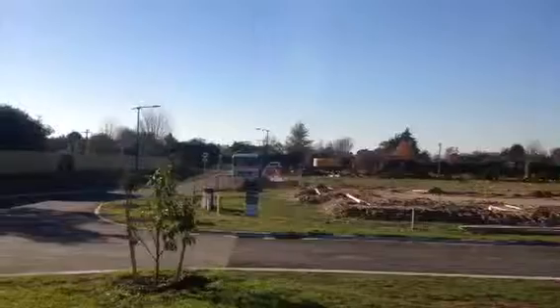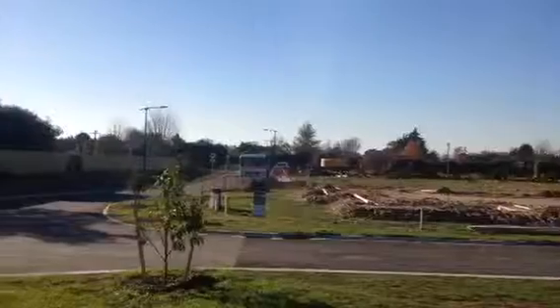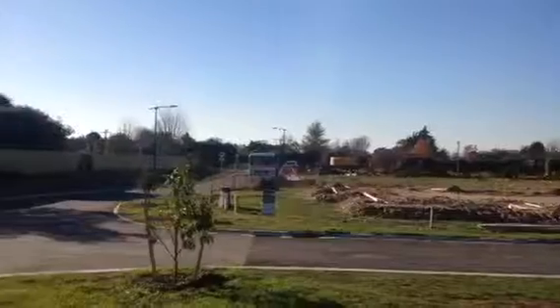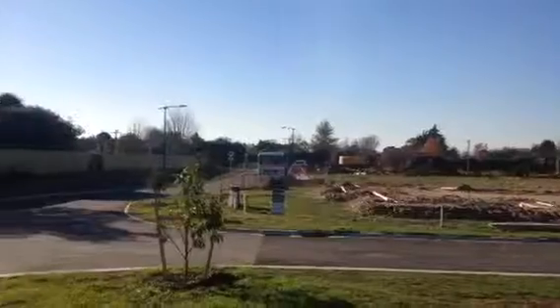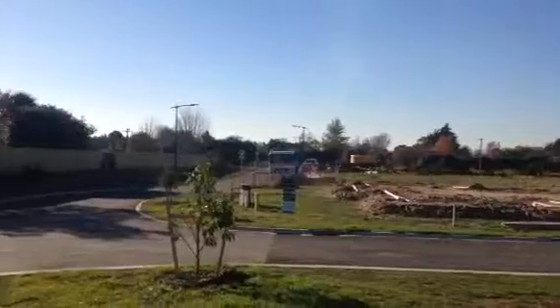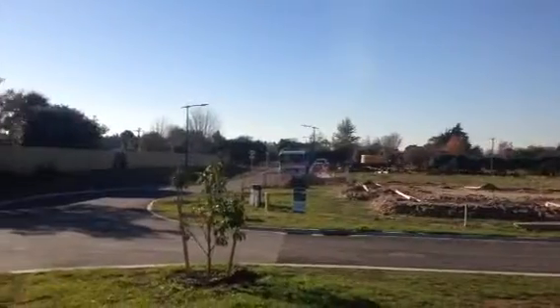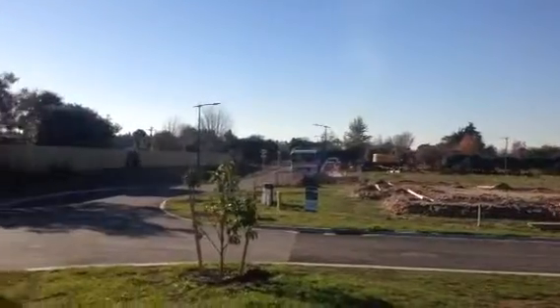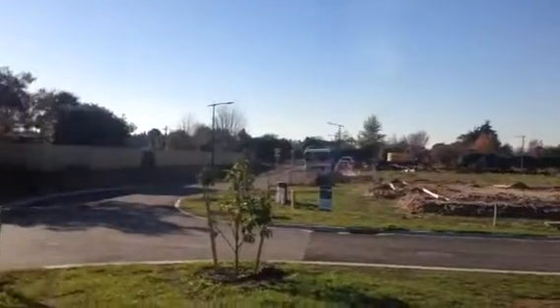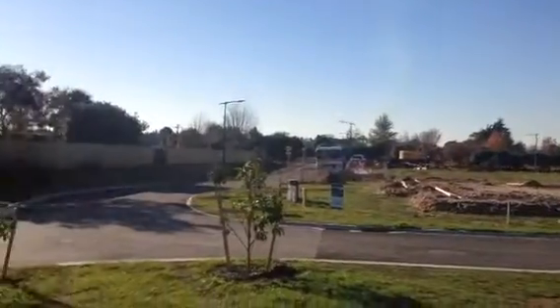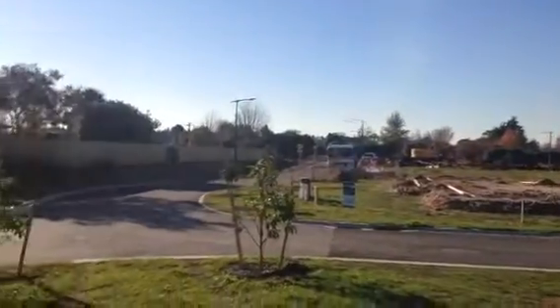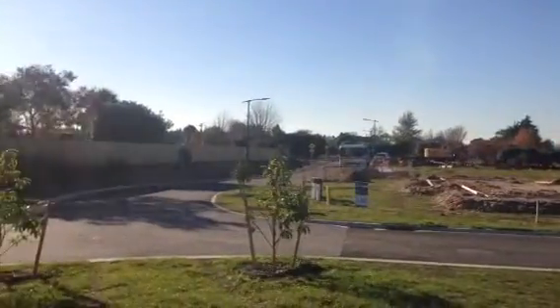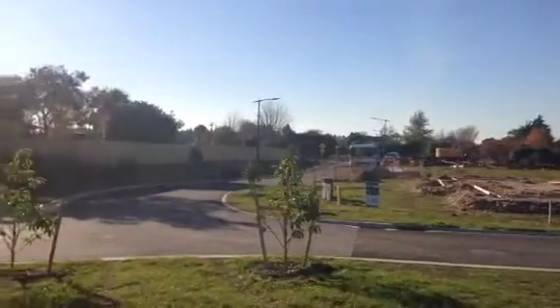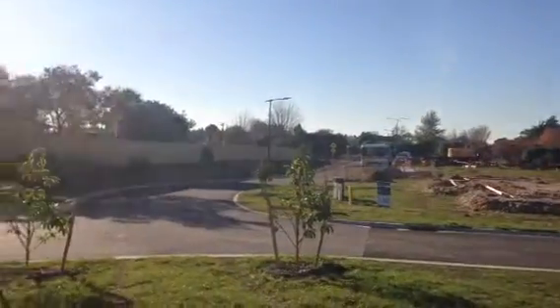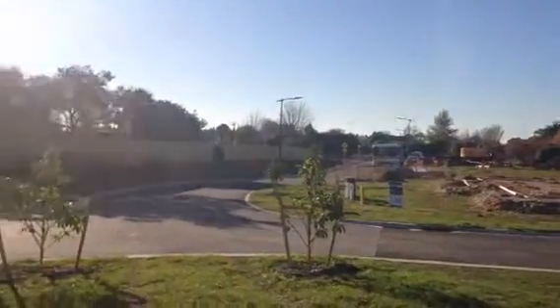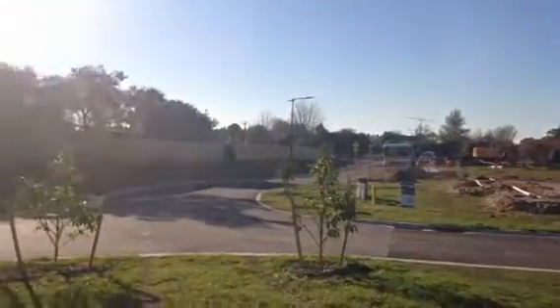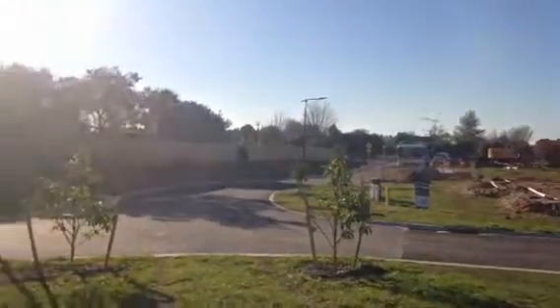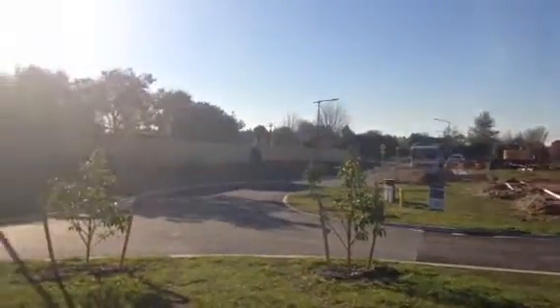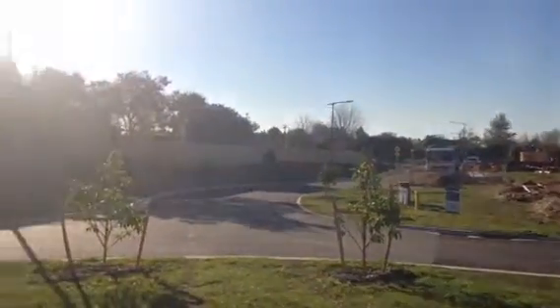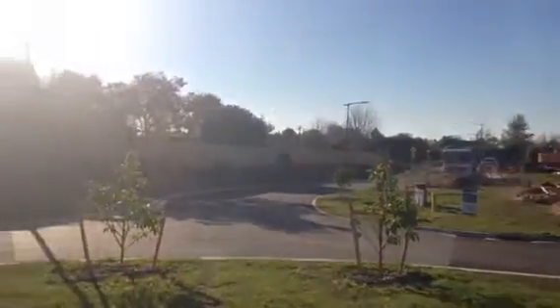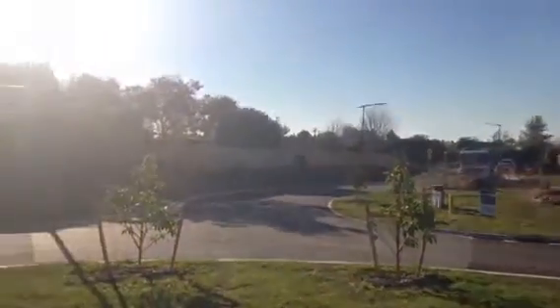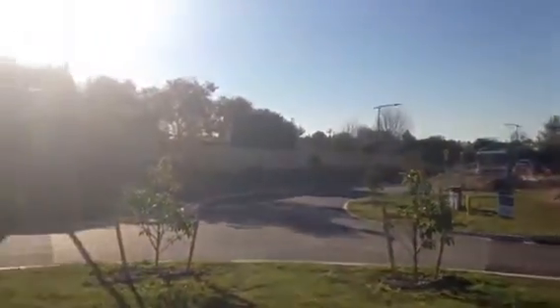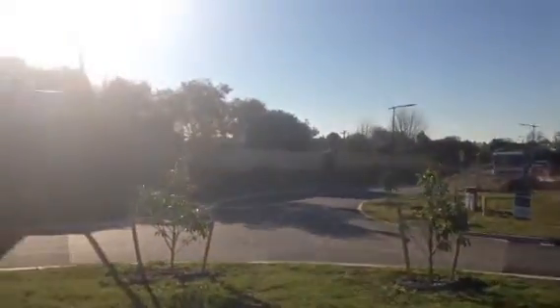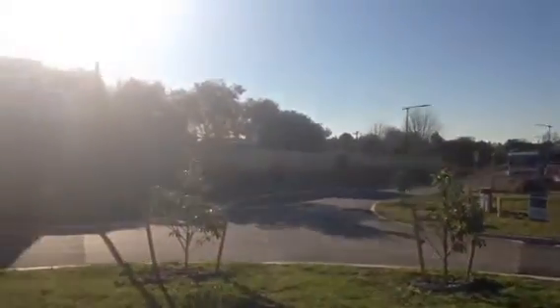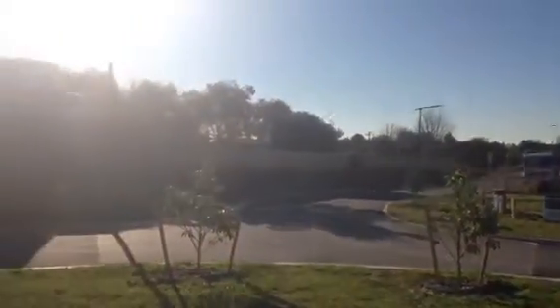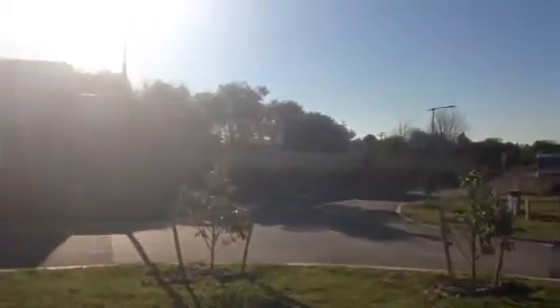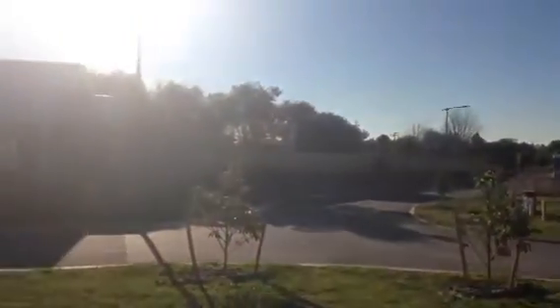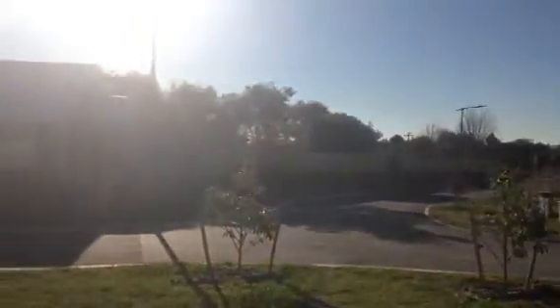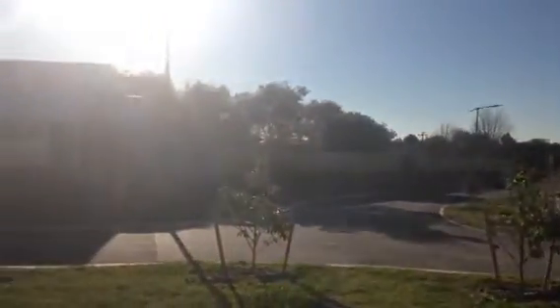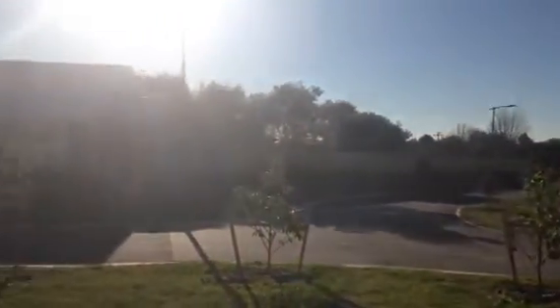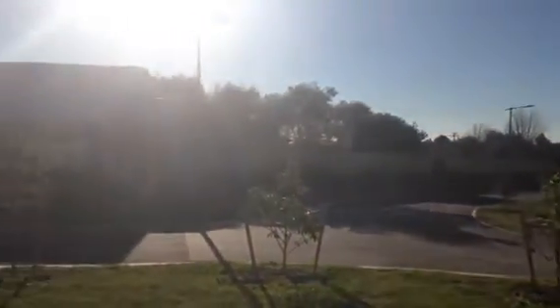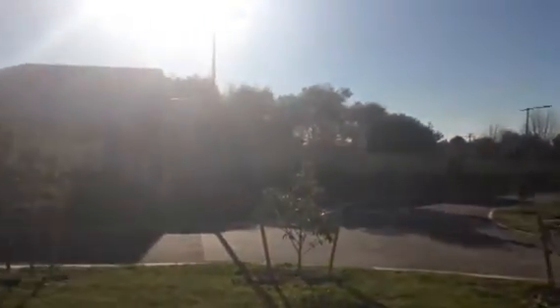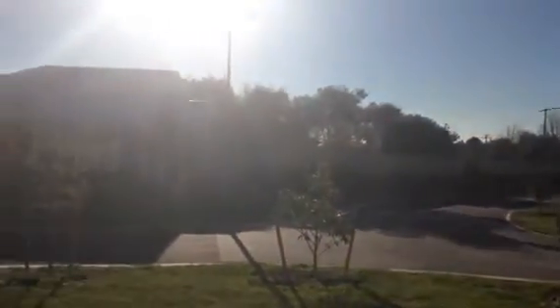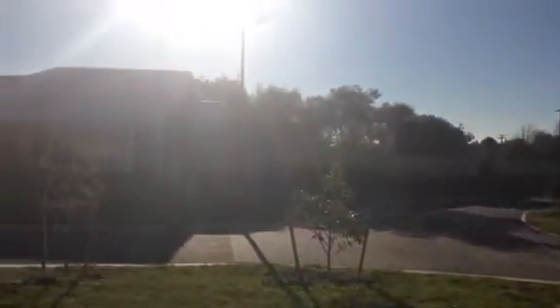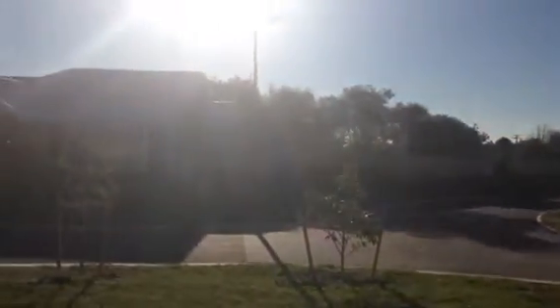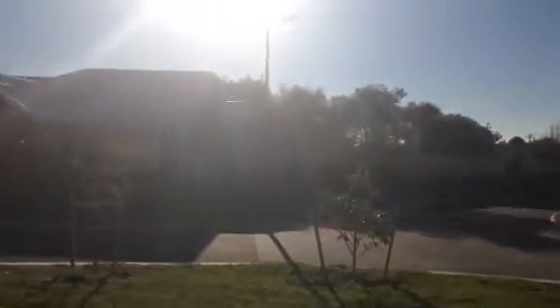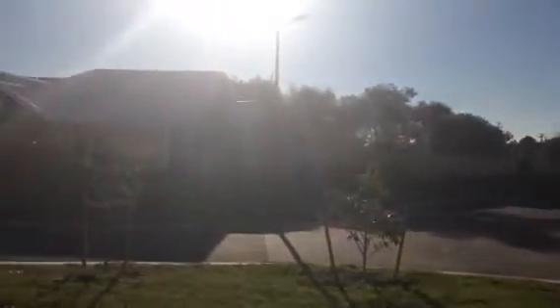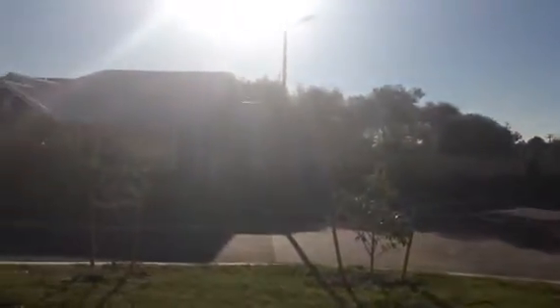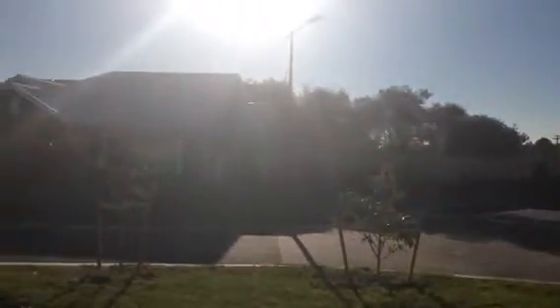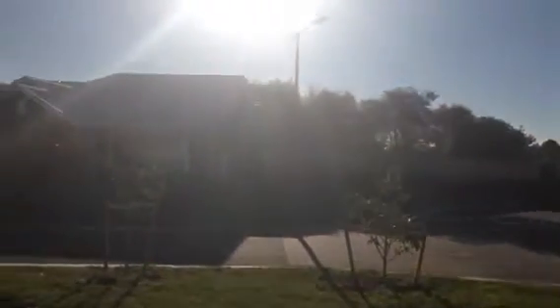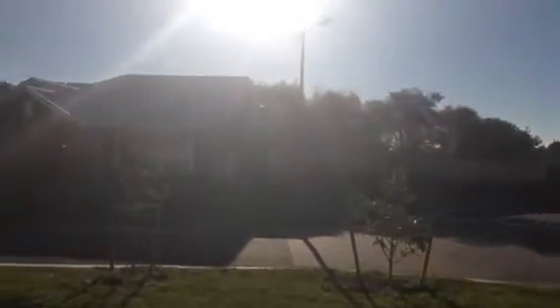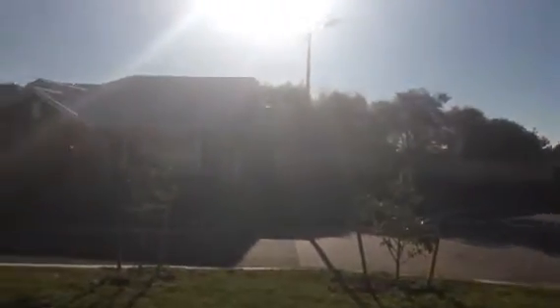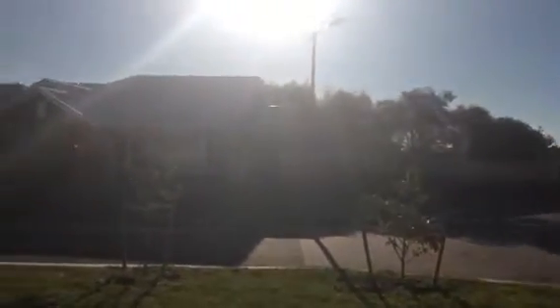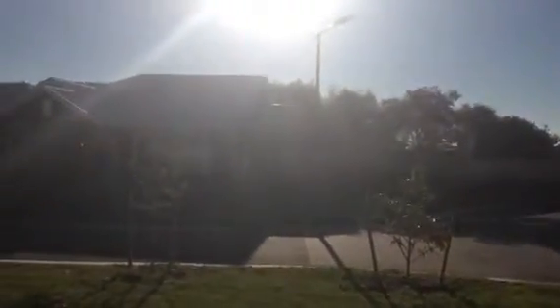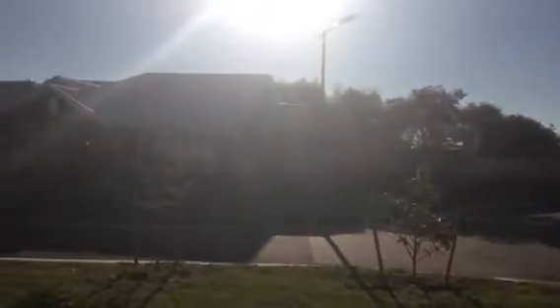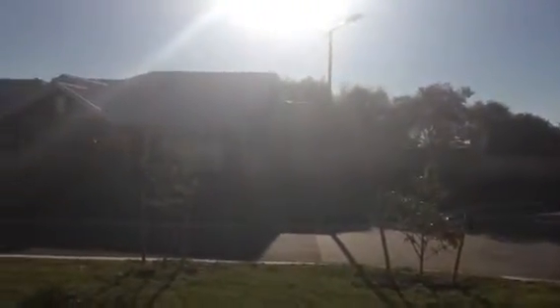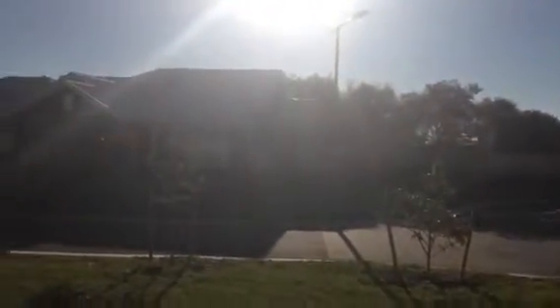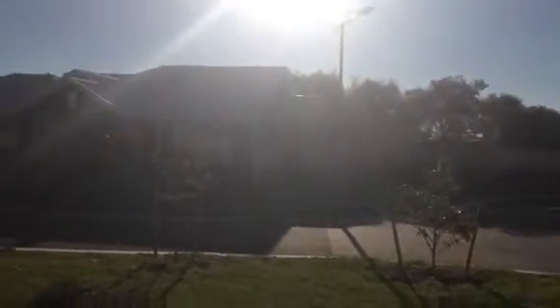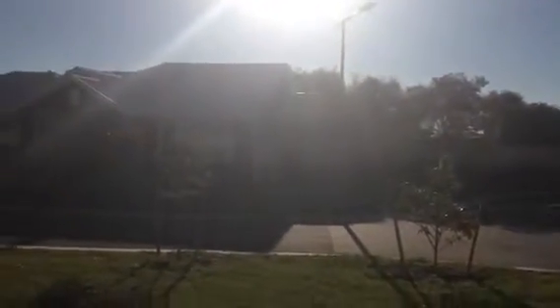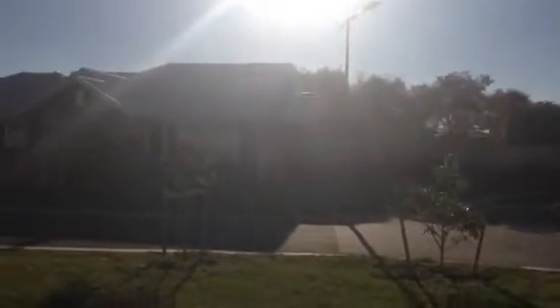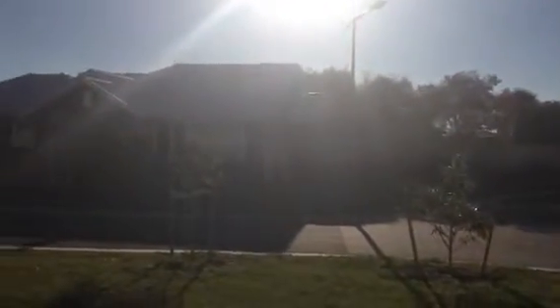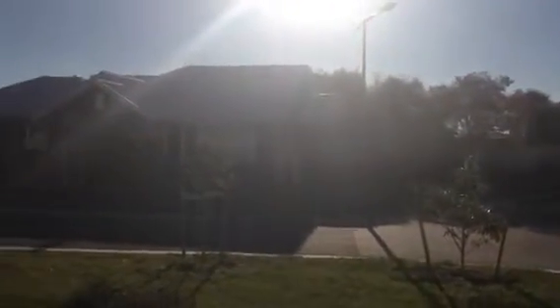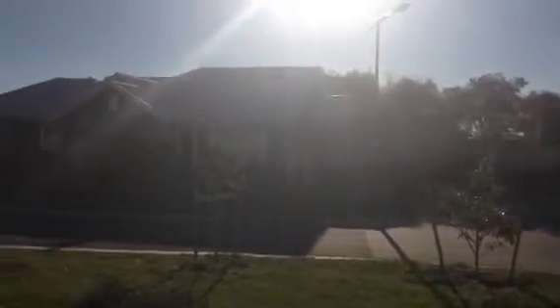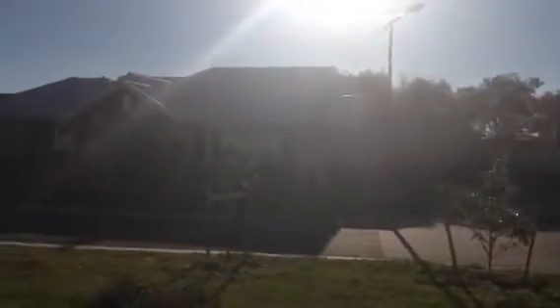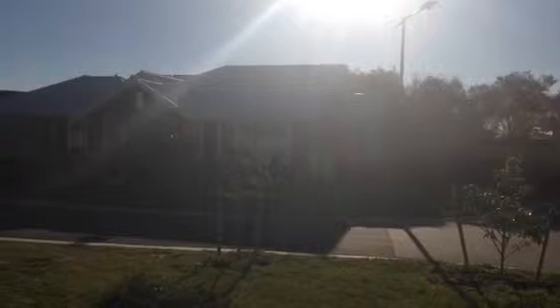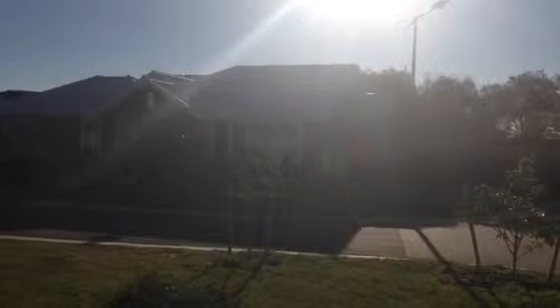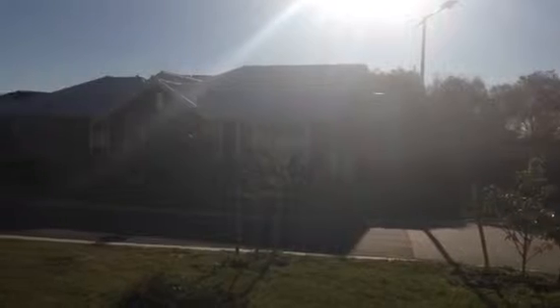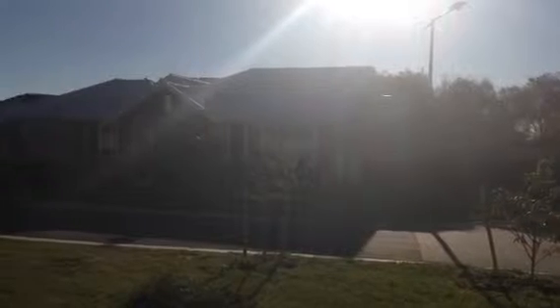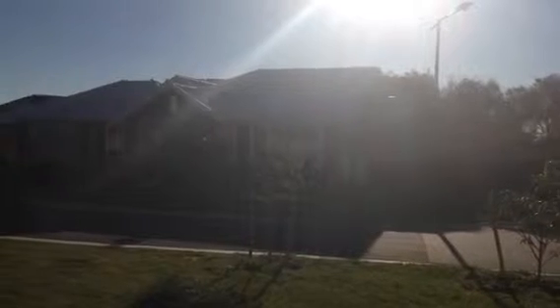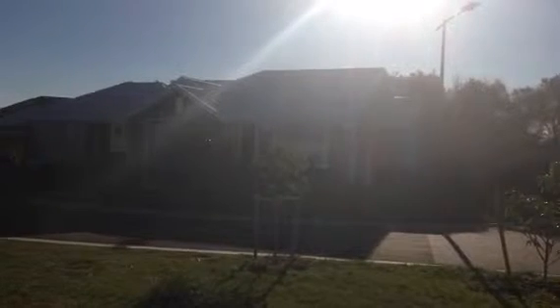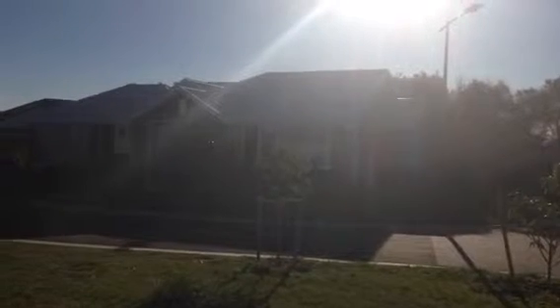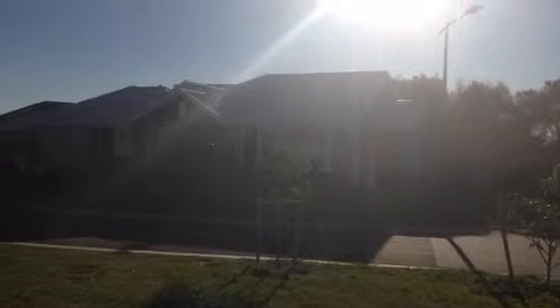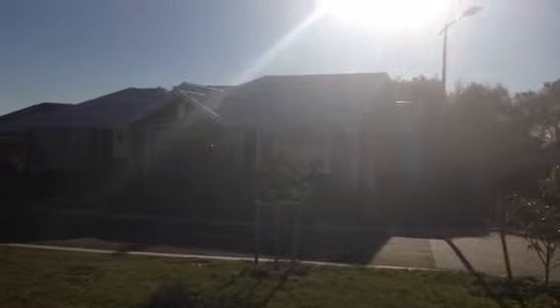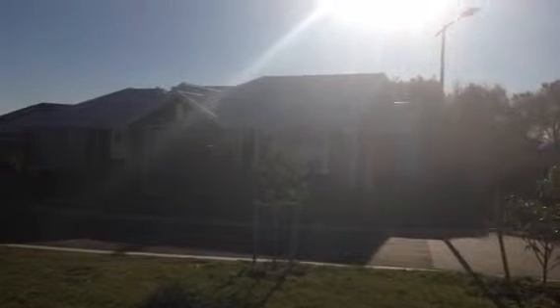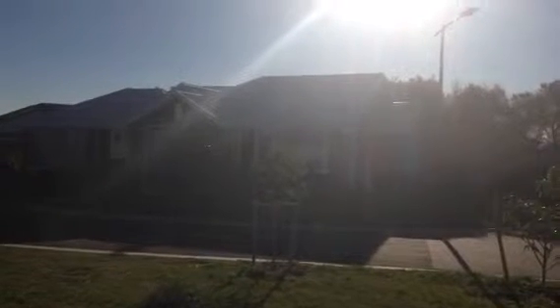Hi everyone, Mark here from RPS Homes and welcome to our K Road development. Just going to give you a bit of a progress report.